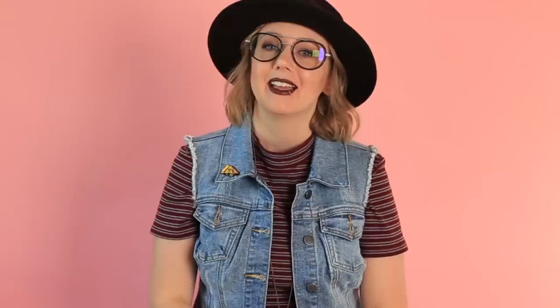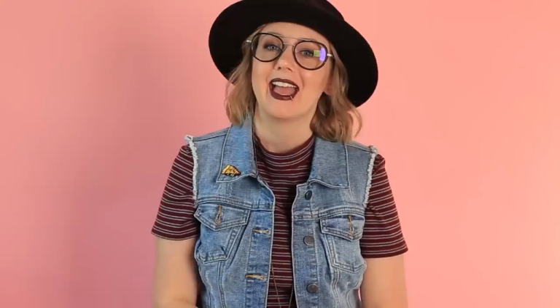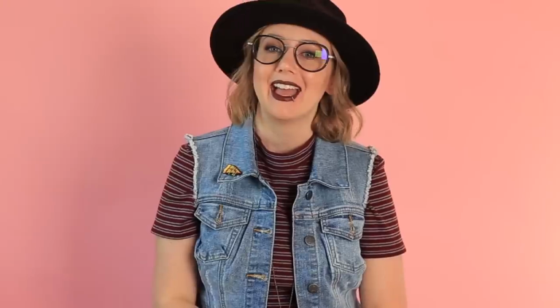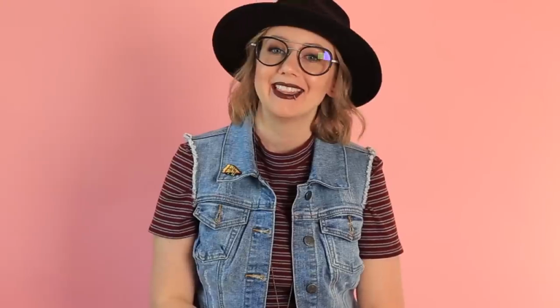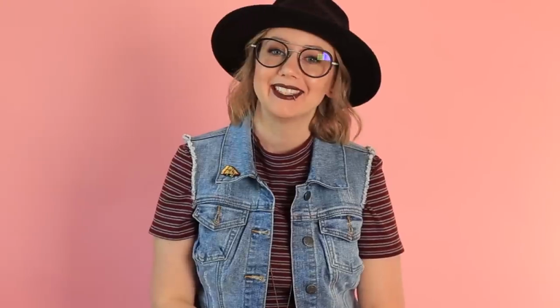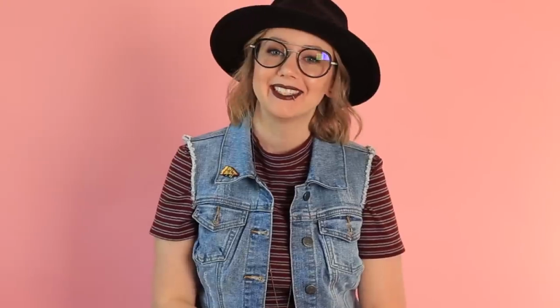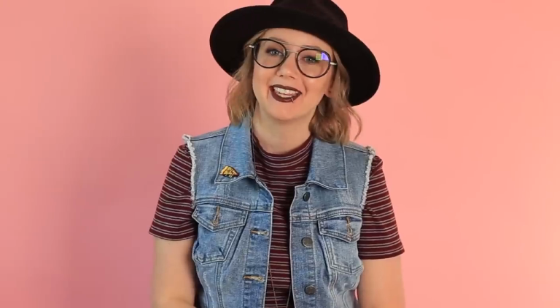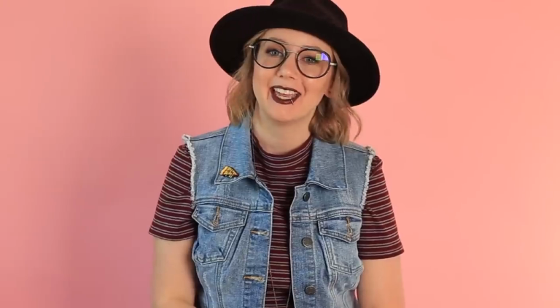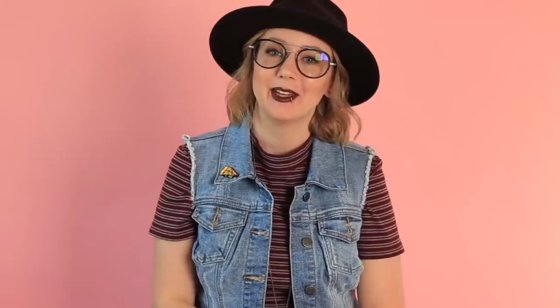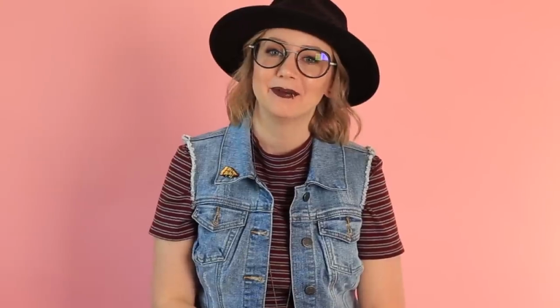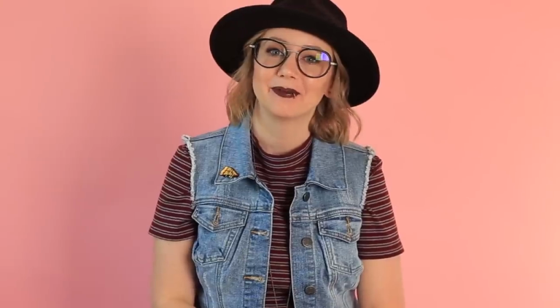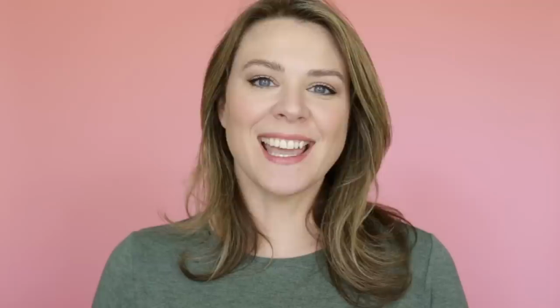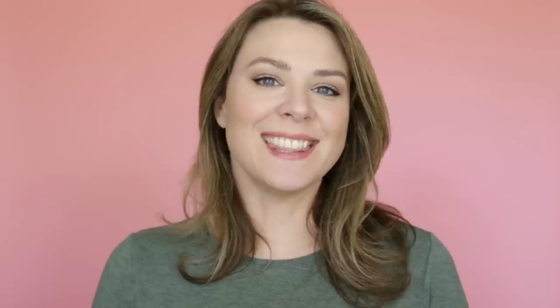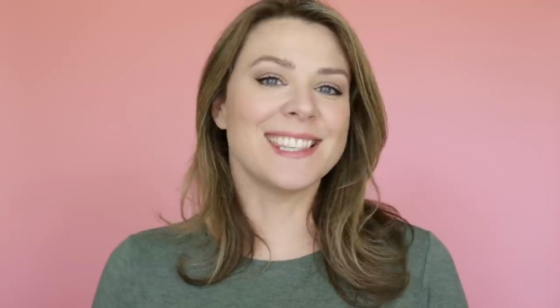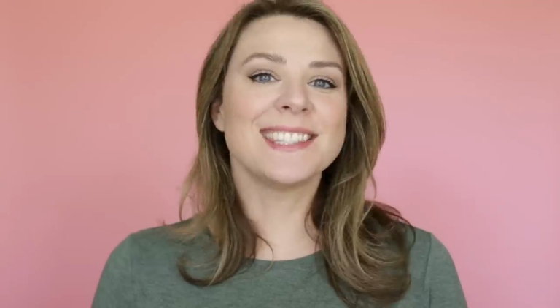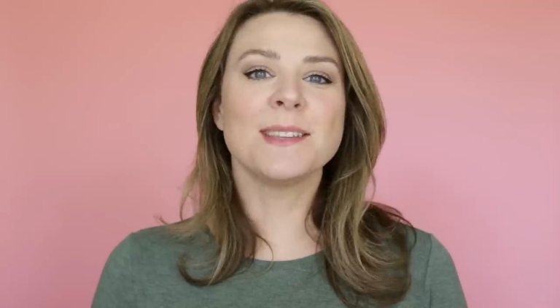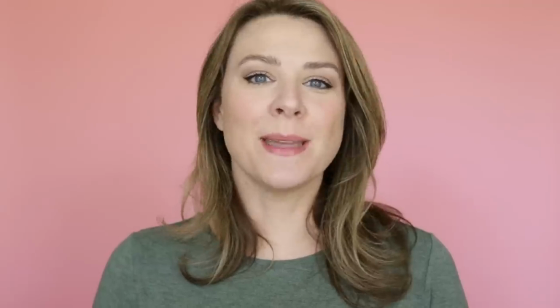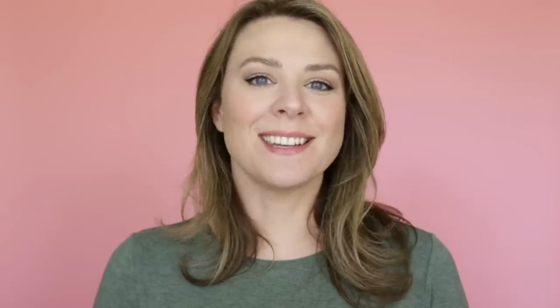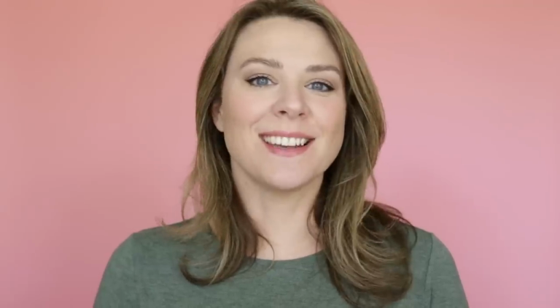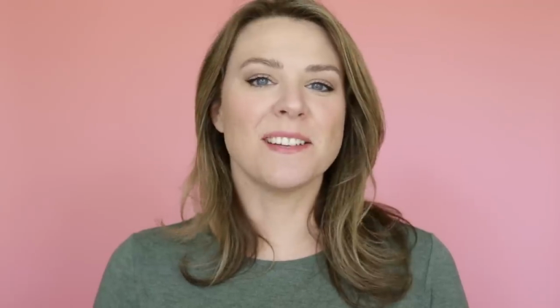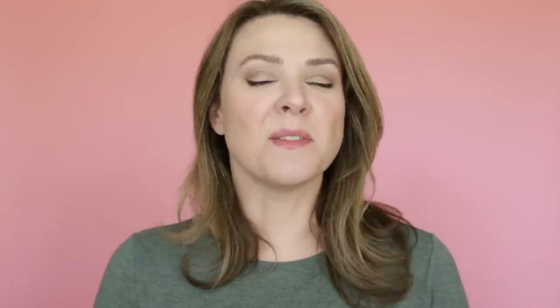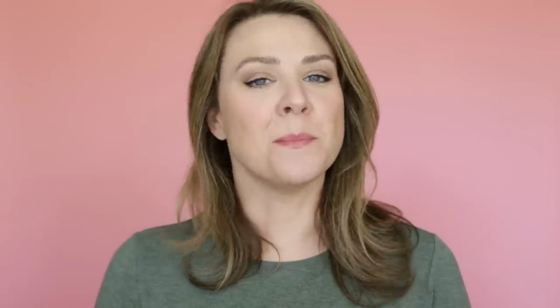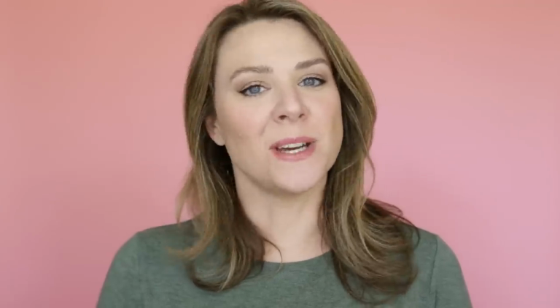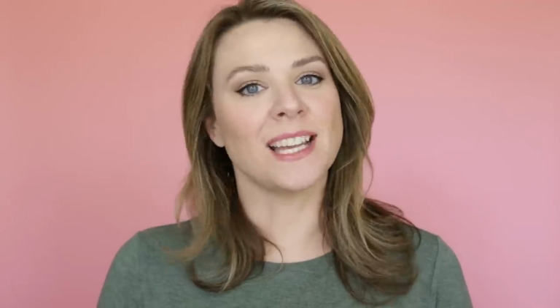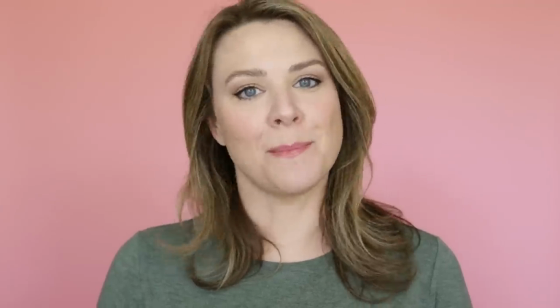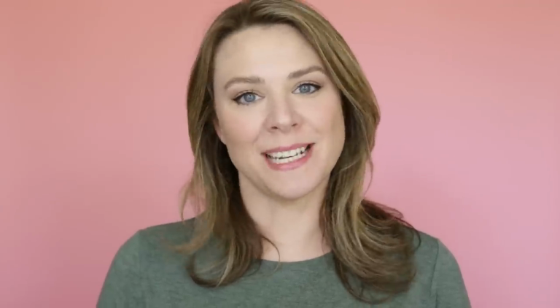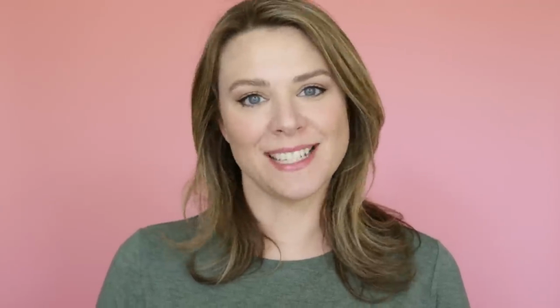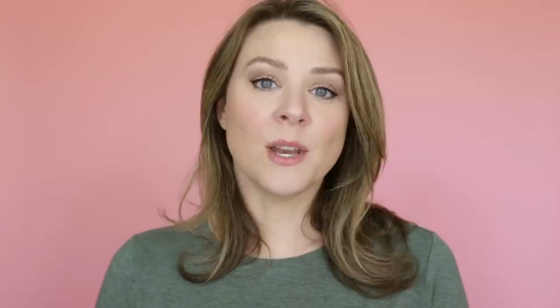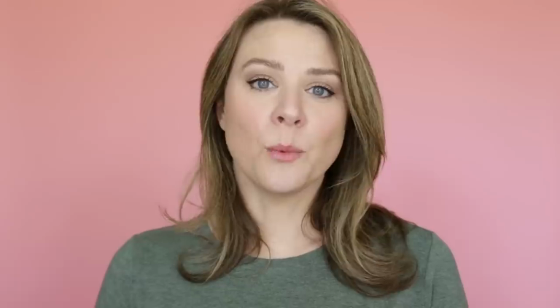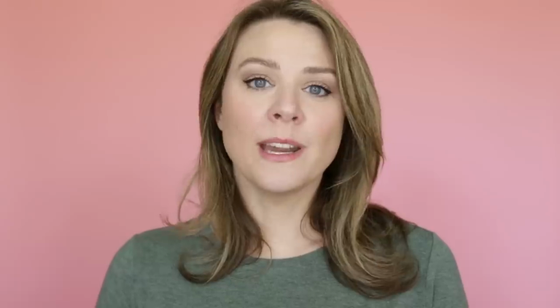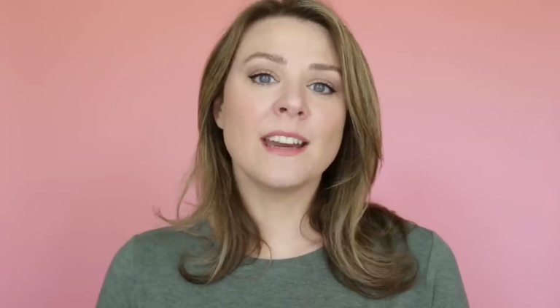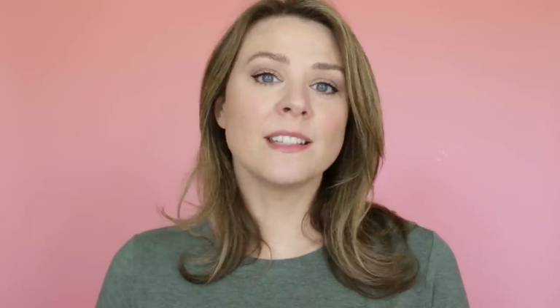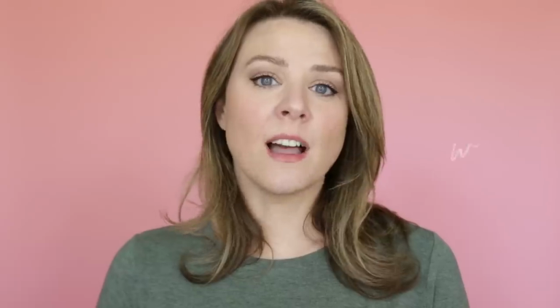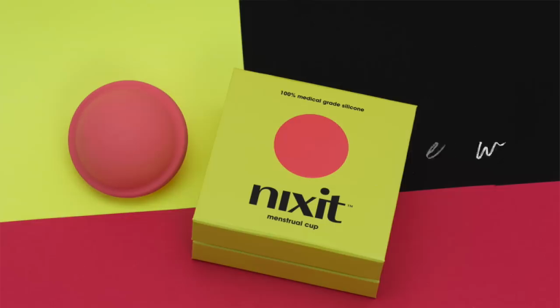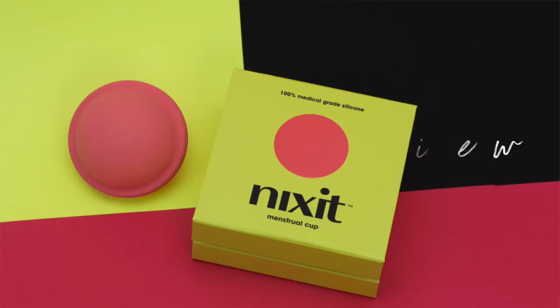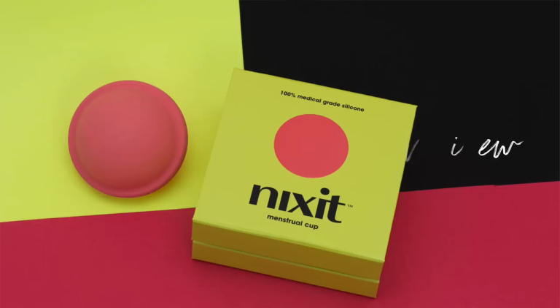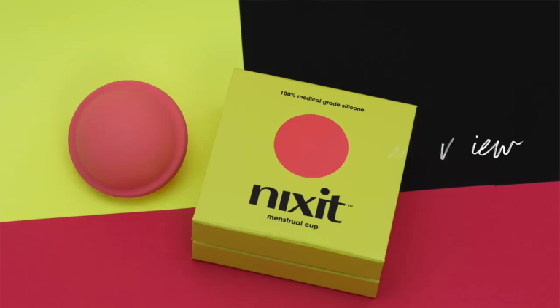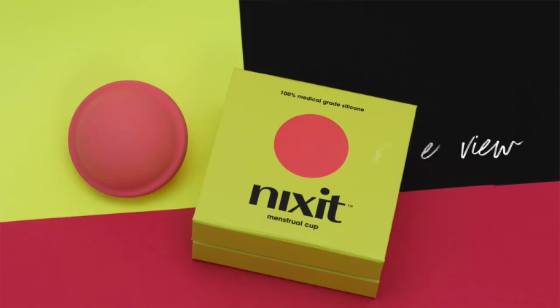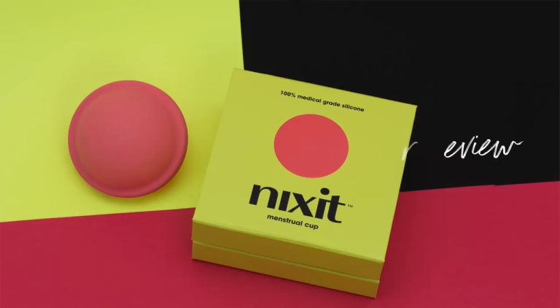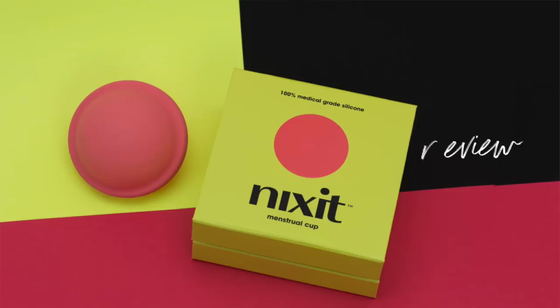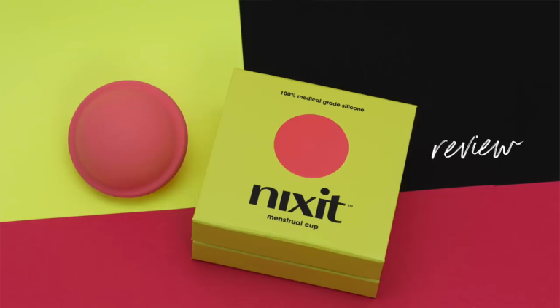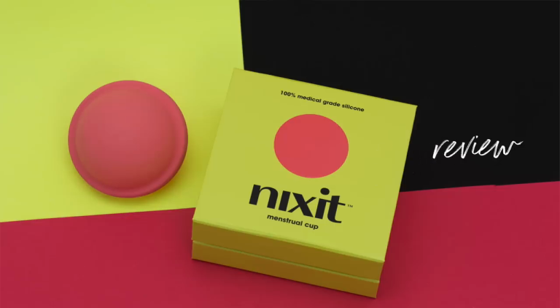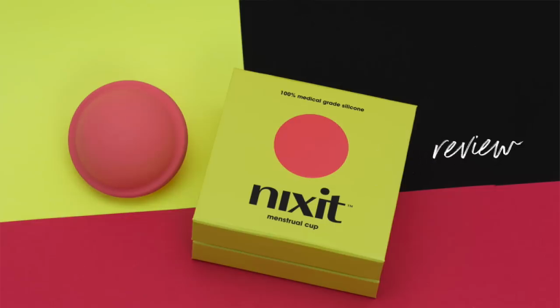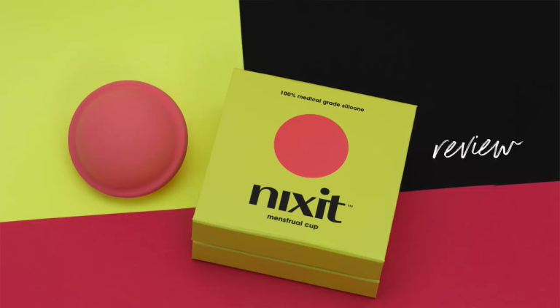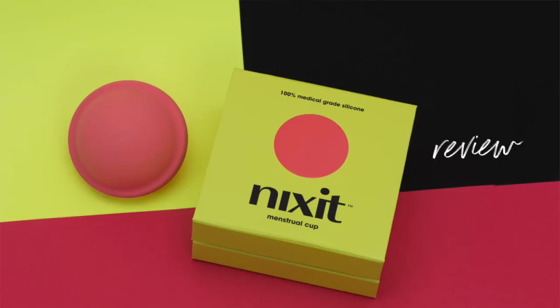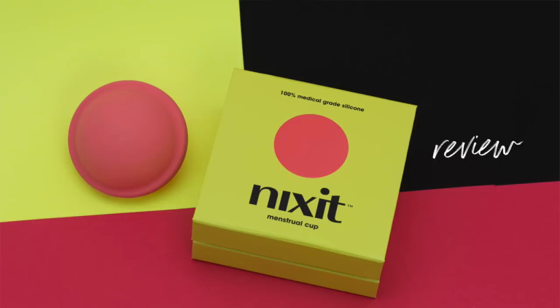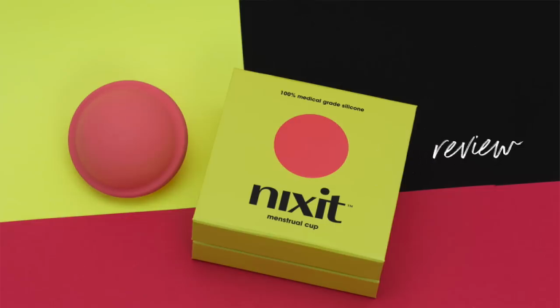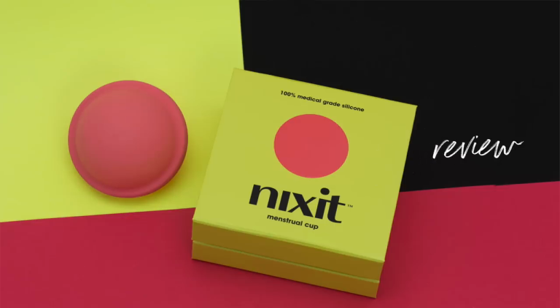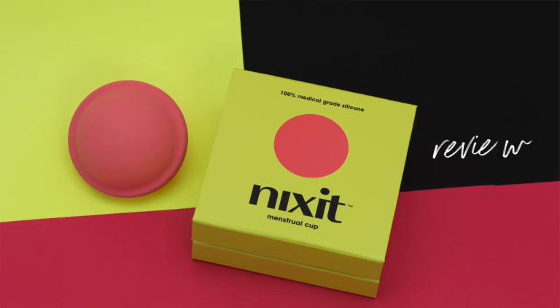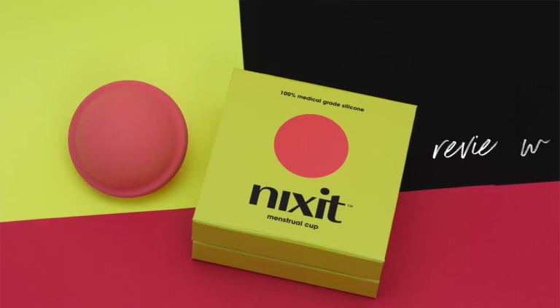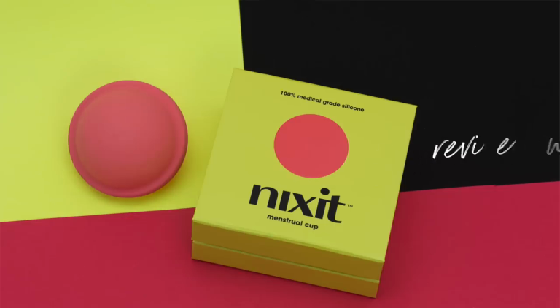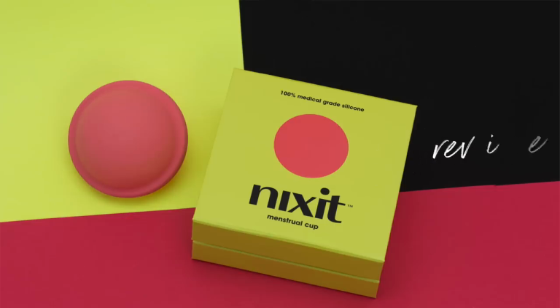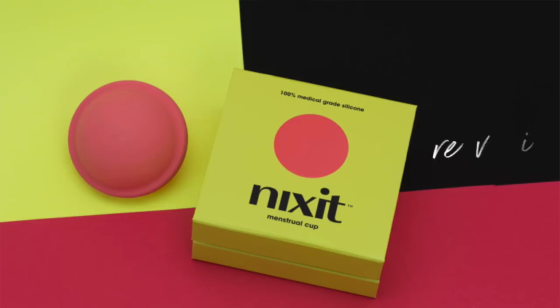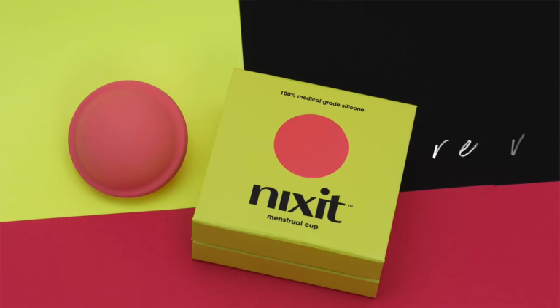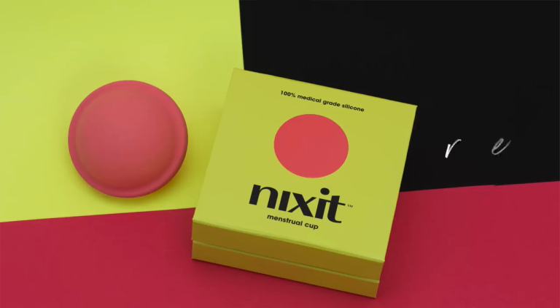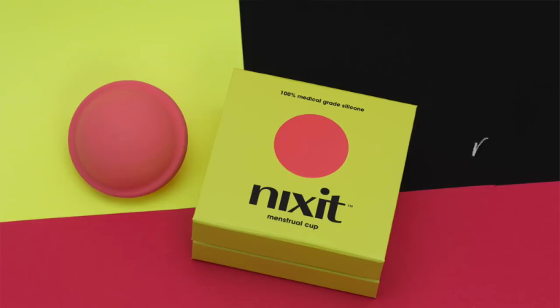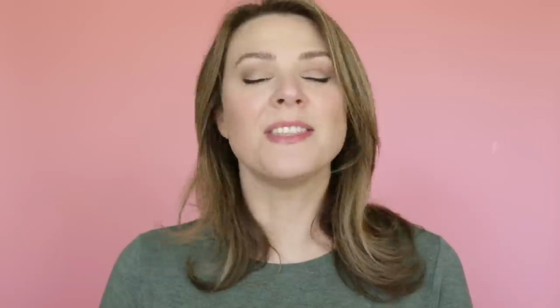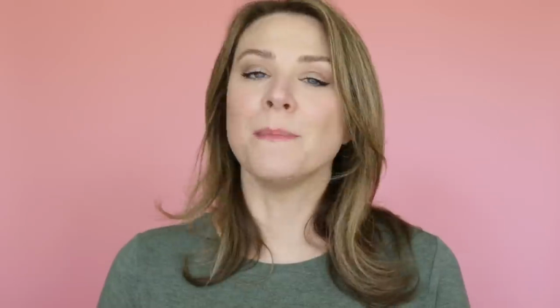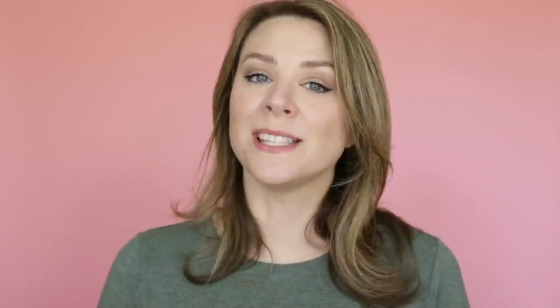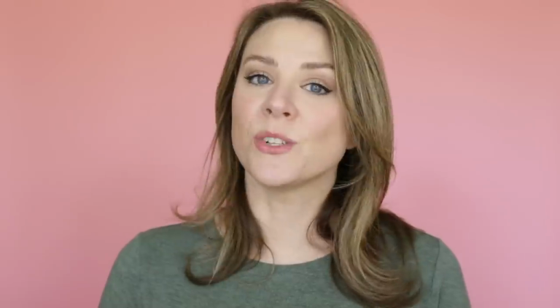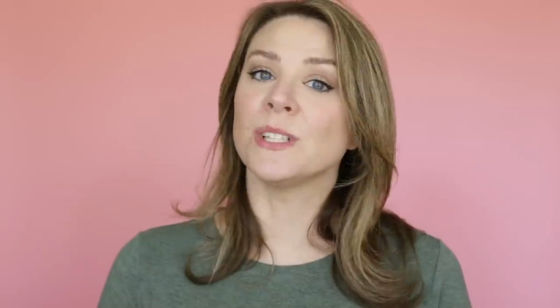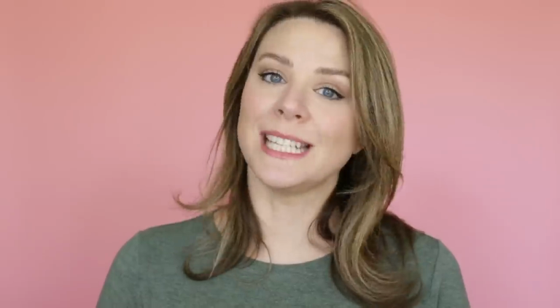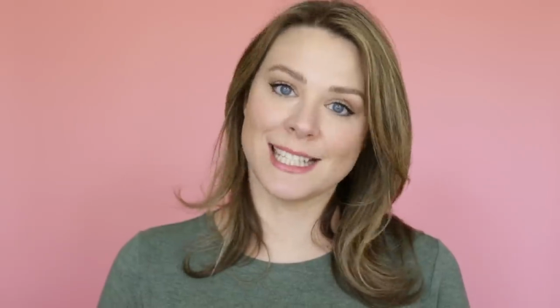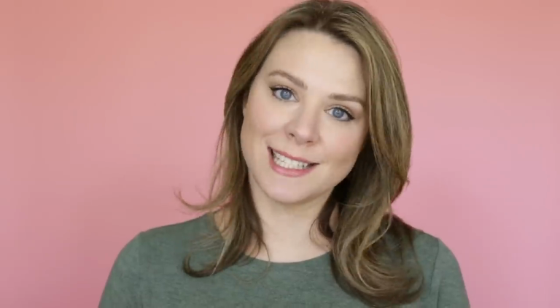Hey, this is Kim and this is Amanda from Put A Cup In It and we're here to talk about the Nixit menstrual cup, or as we'd call it, the menstrual disc.